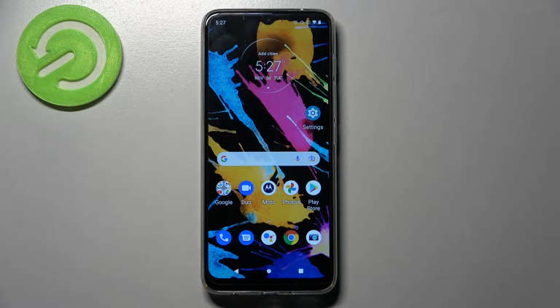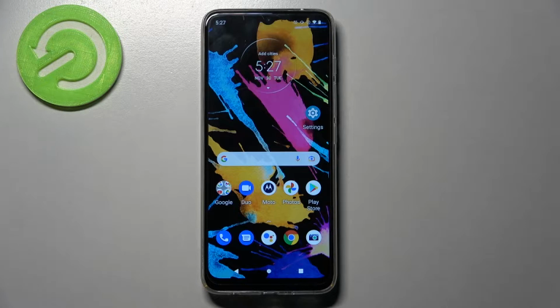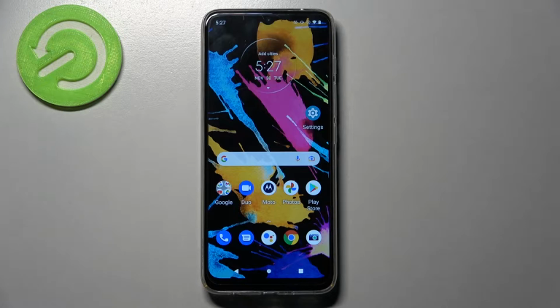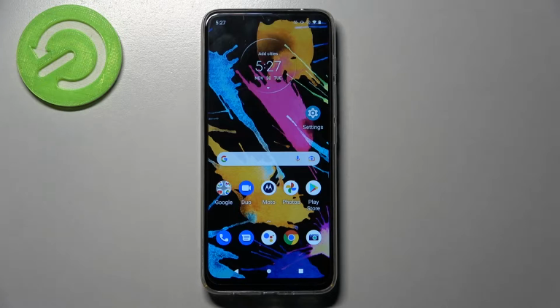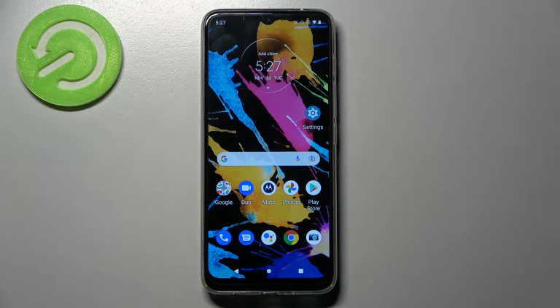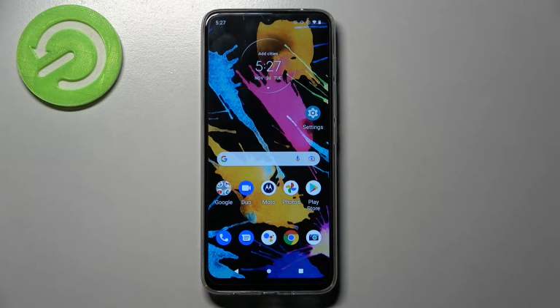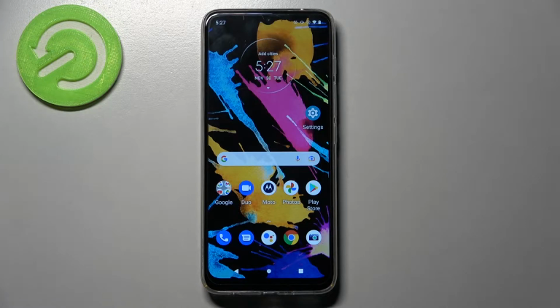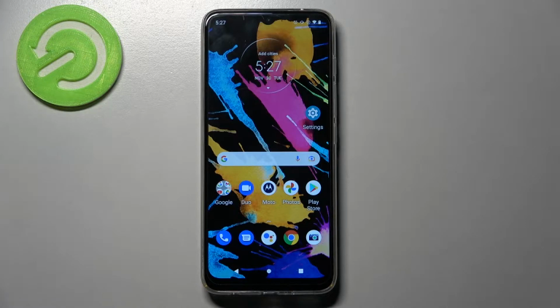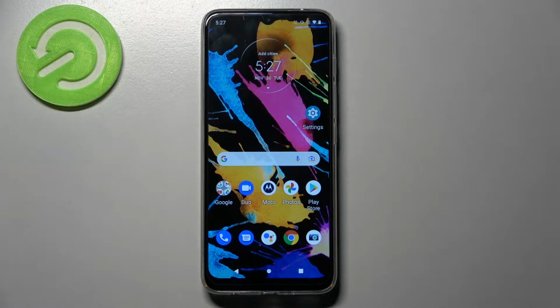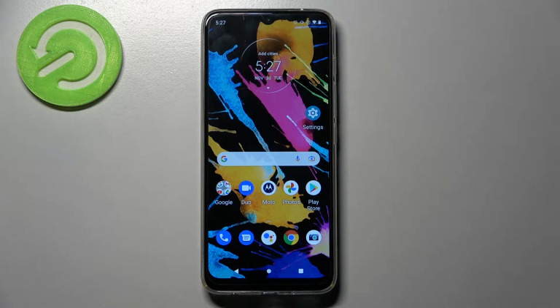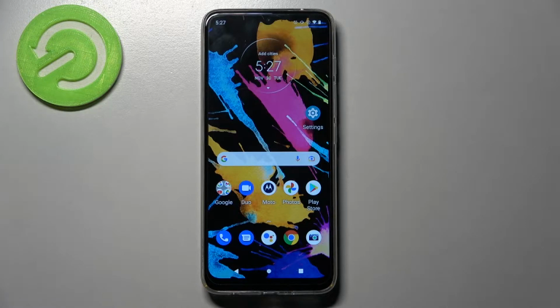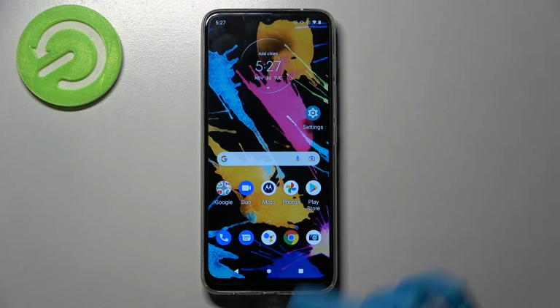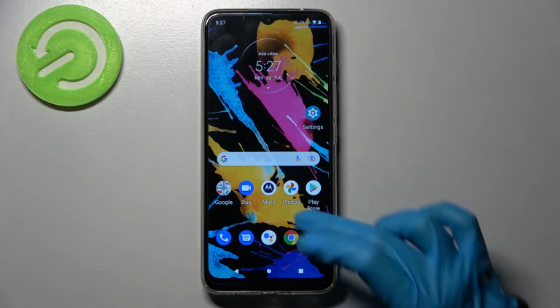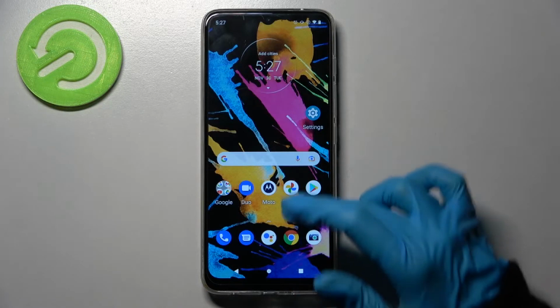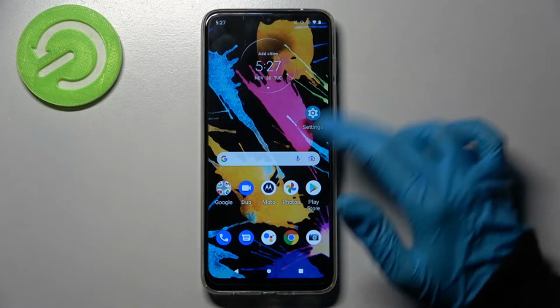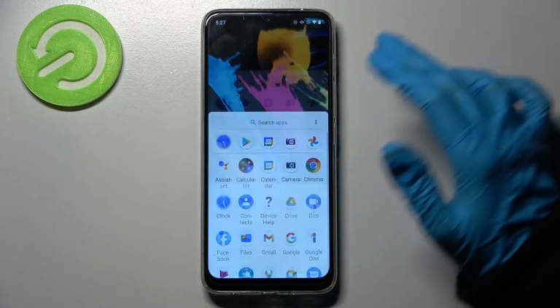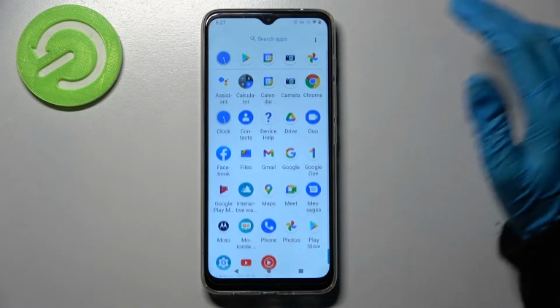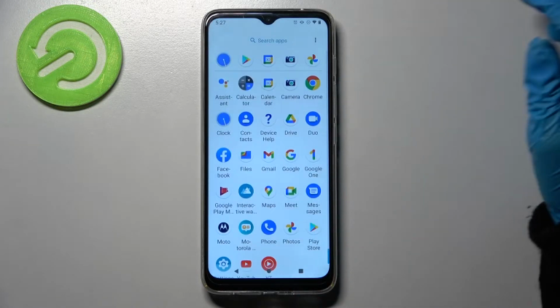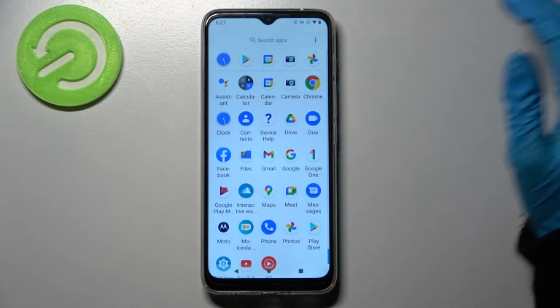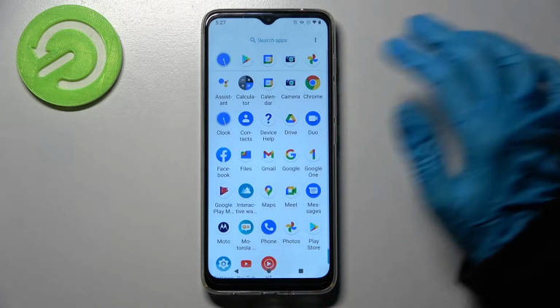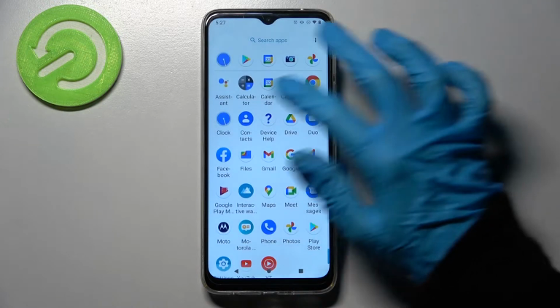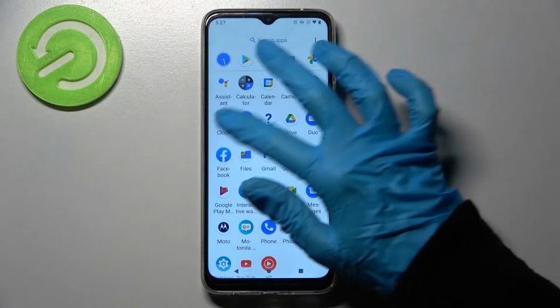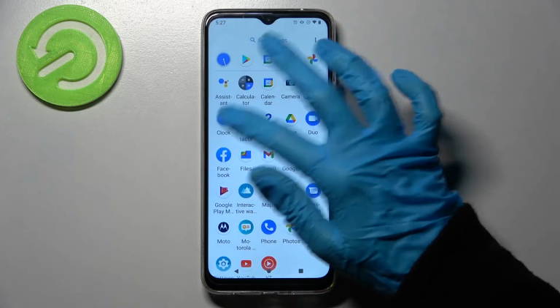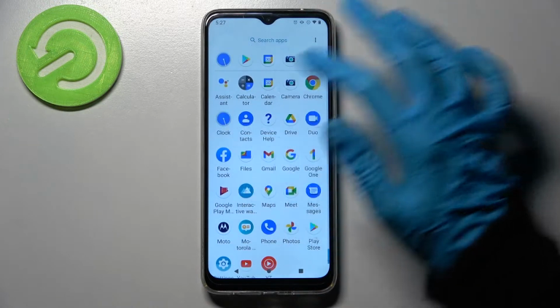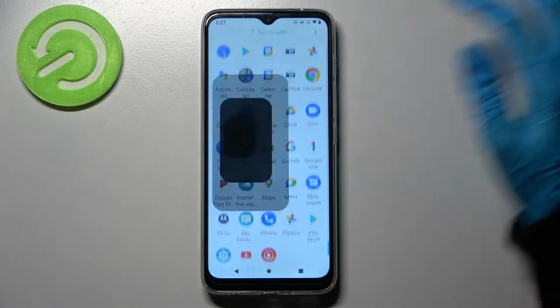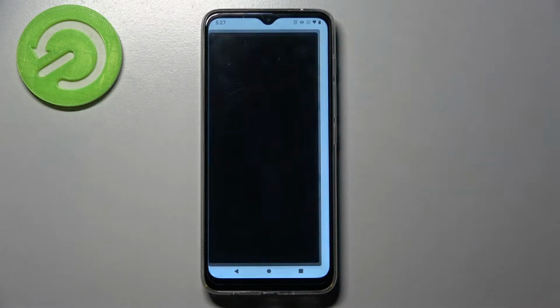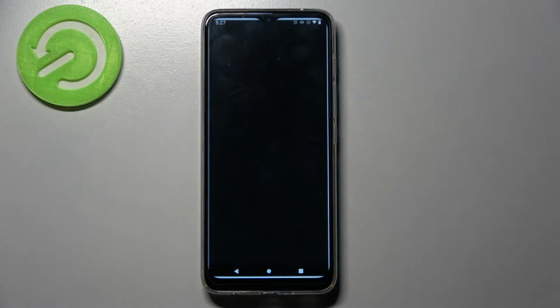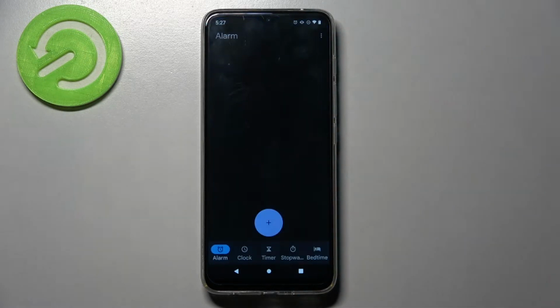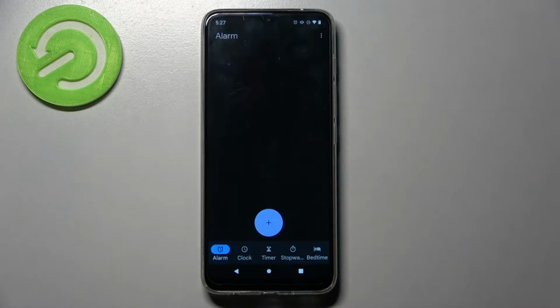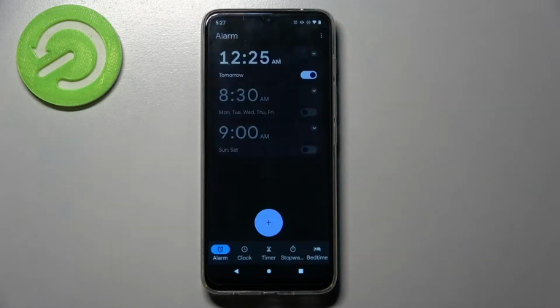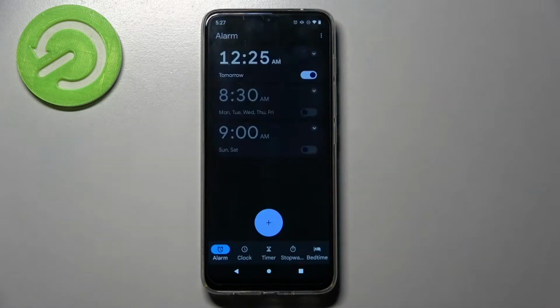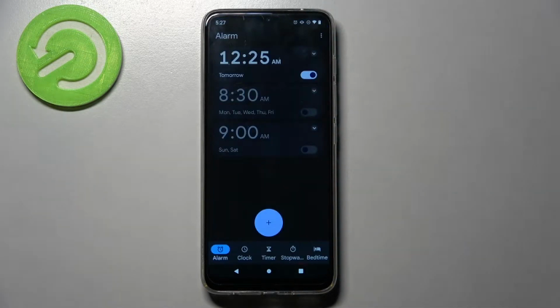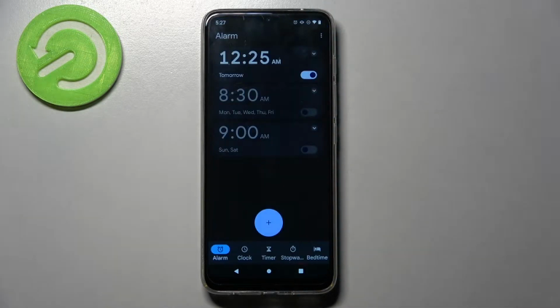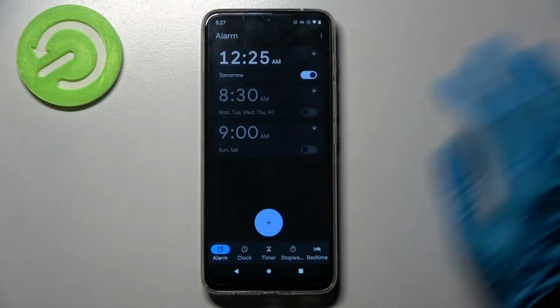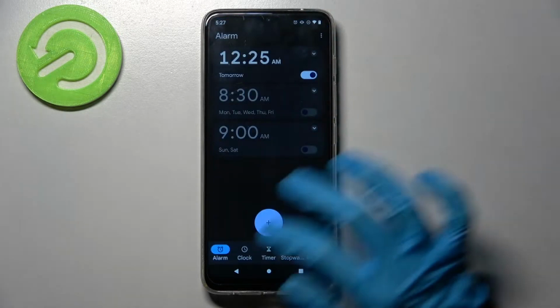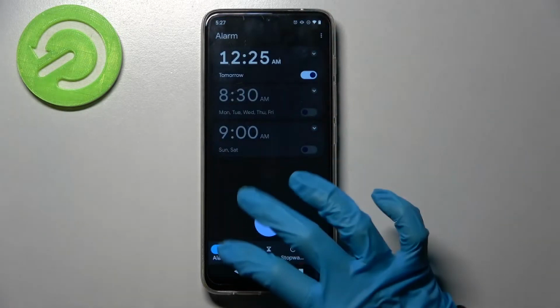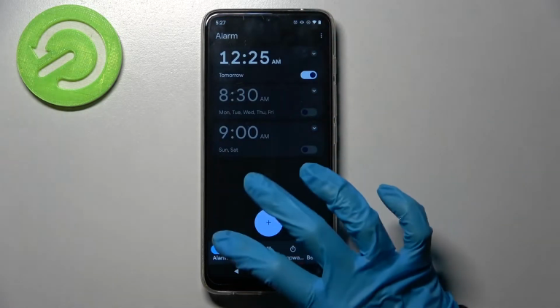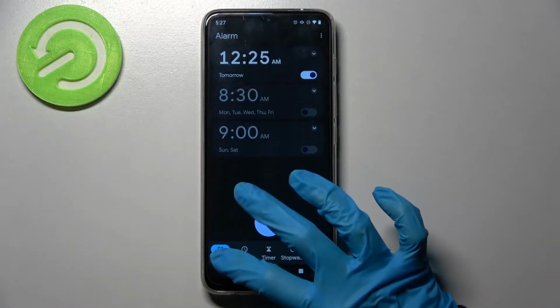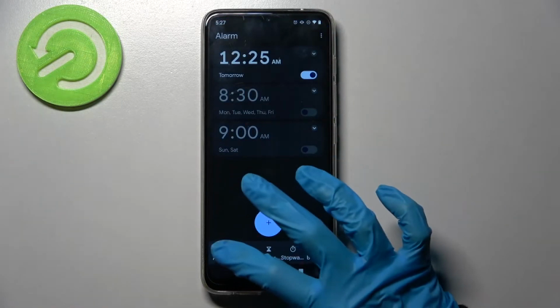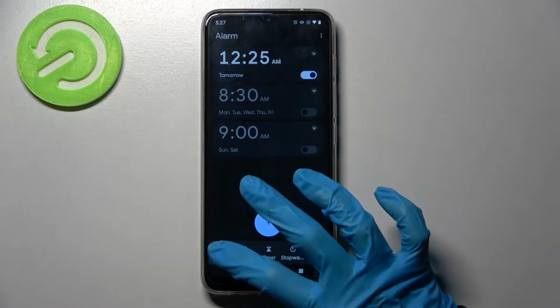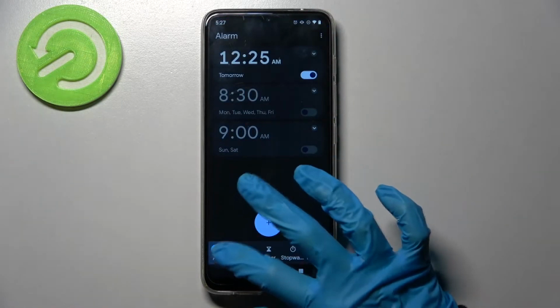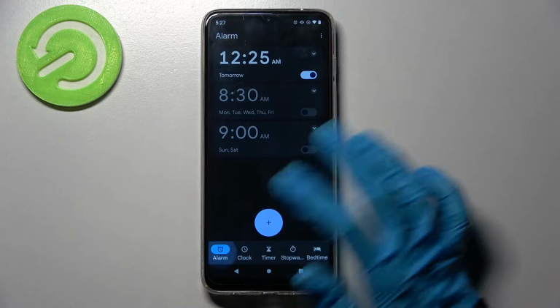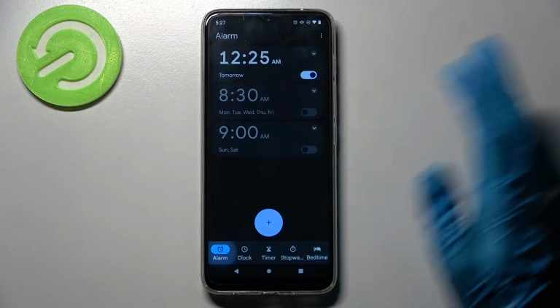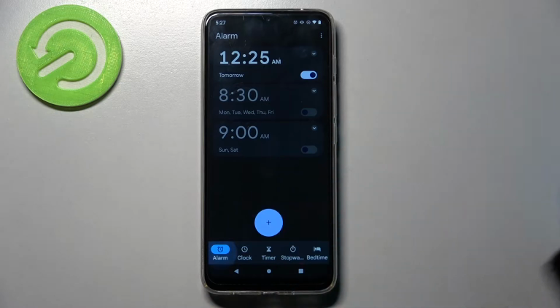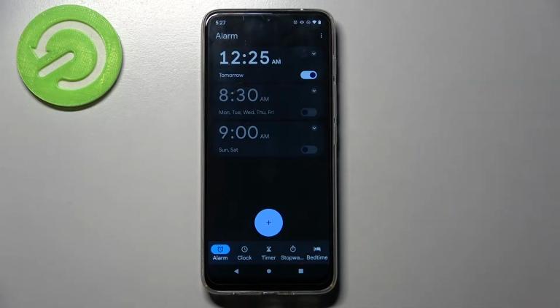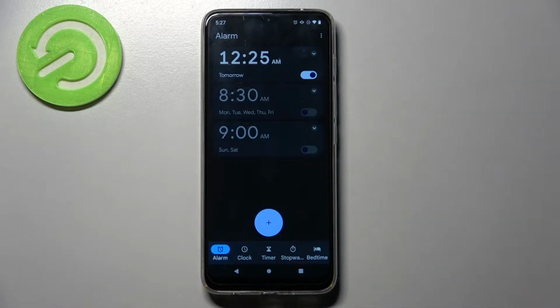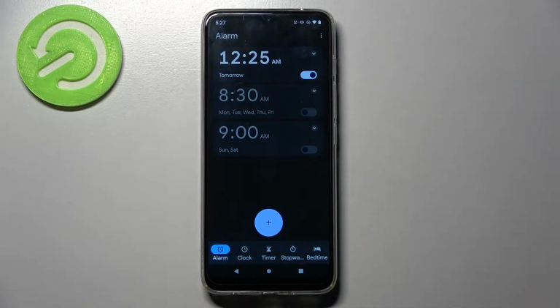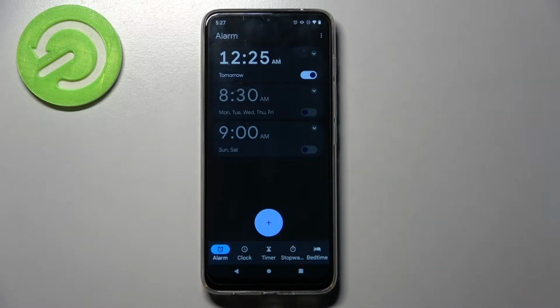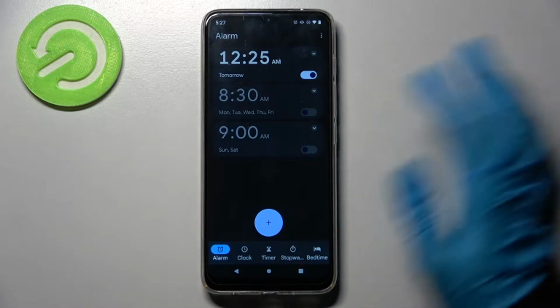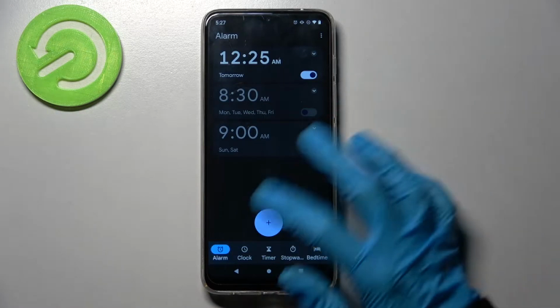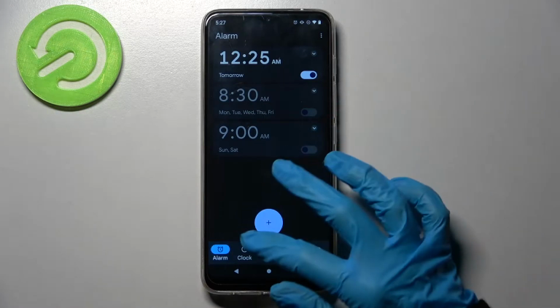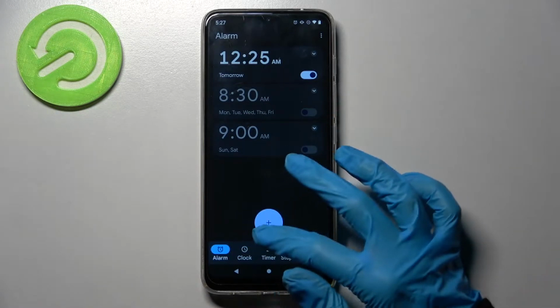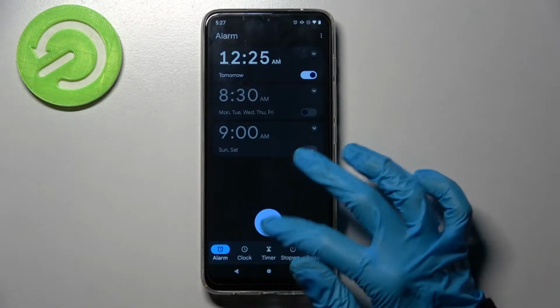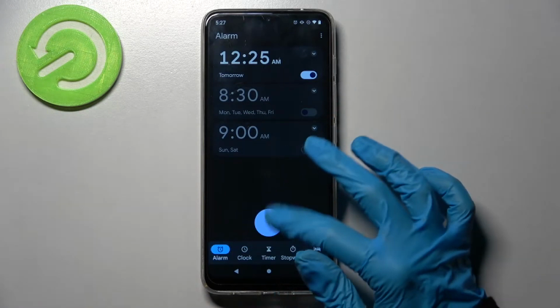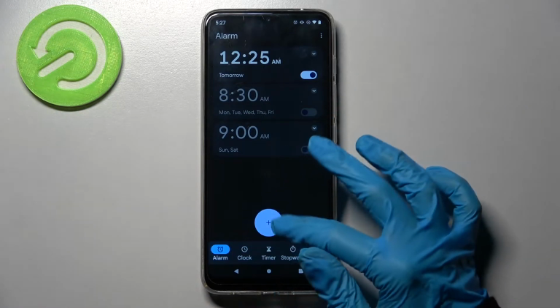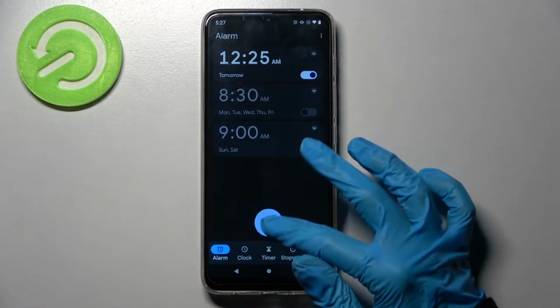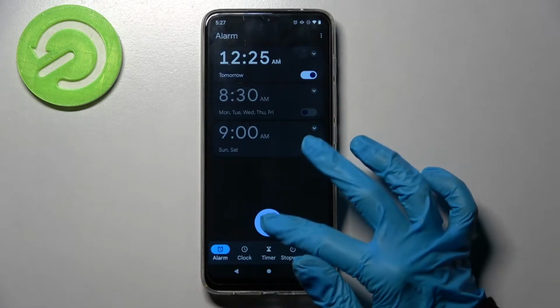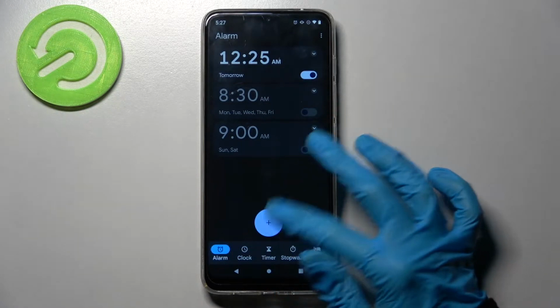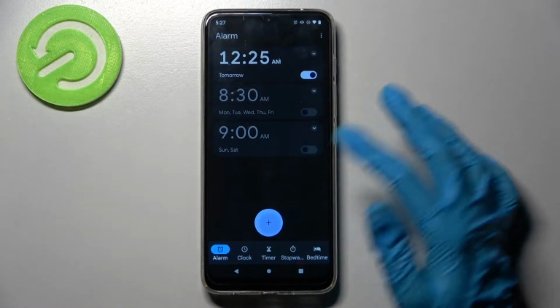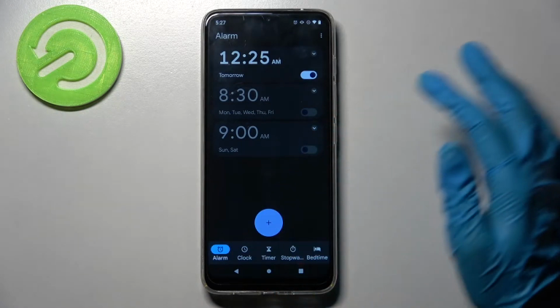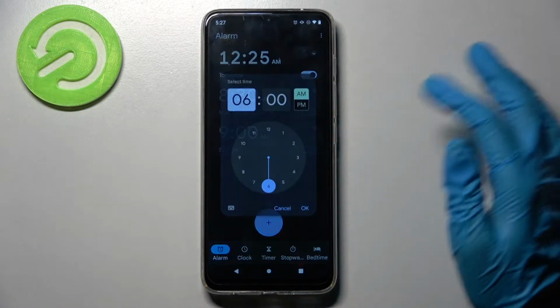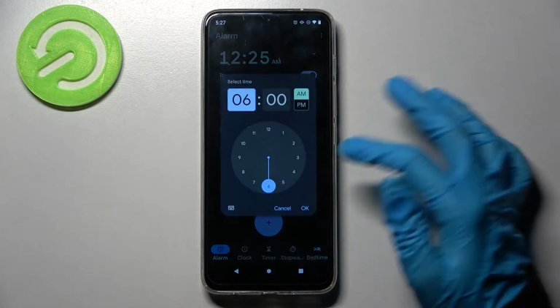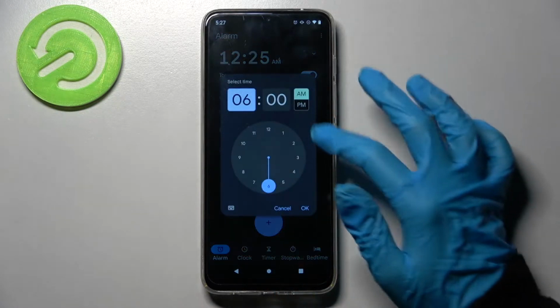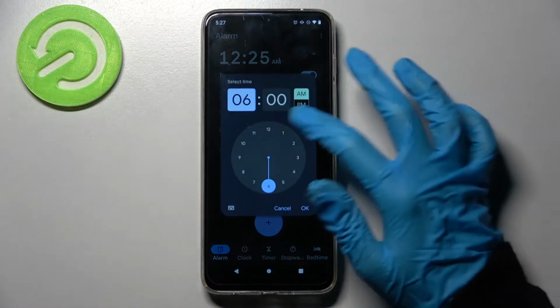First of all, you need to find the Clock app by tapping on it. Then click on the alarm icon at the bottom left corner and tap on the plus icon.